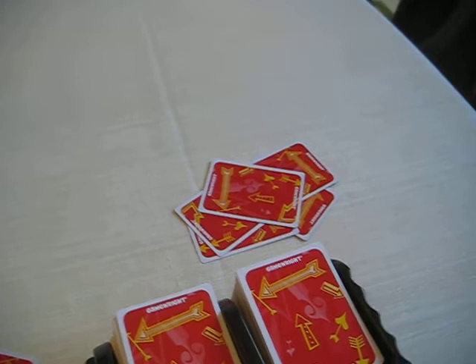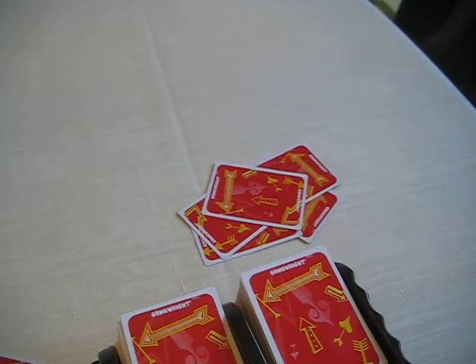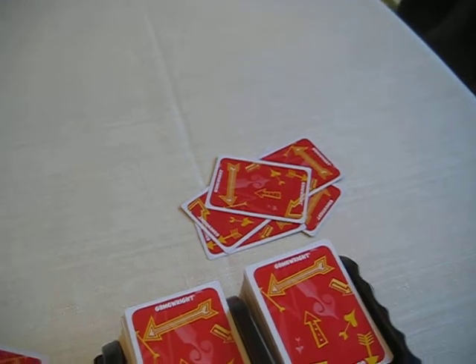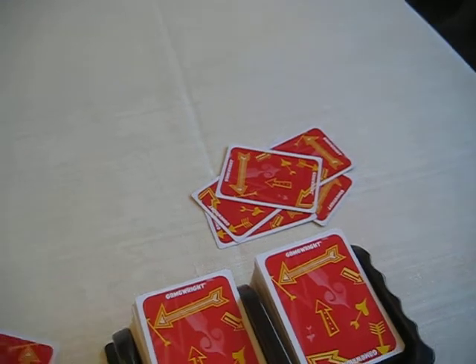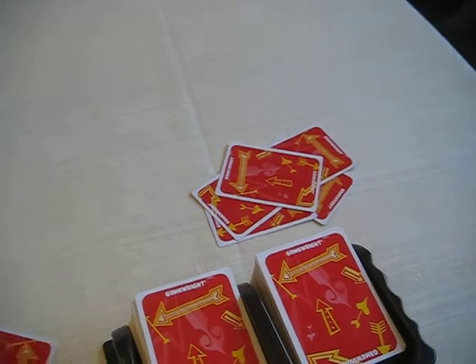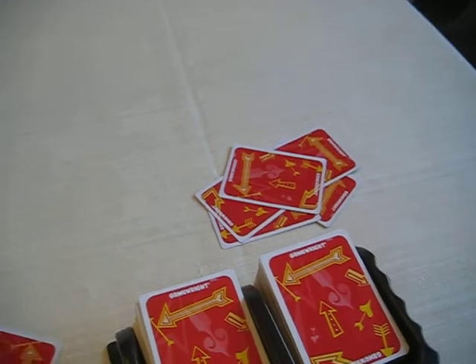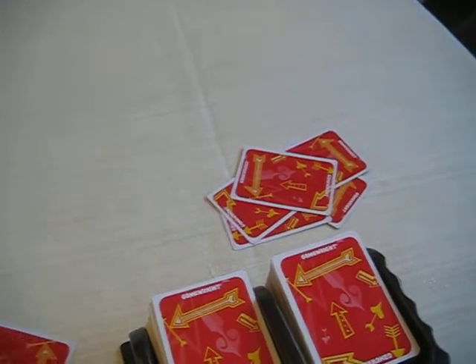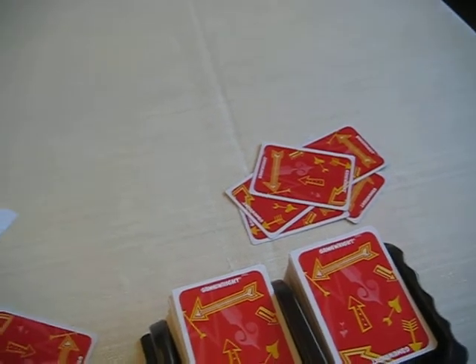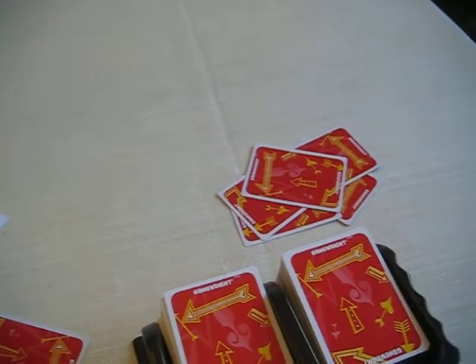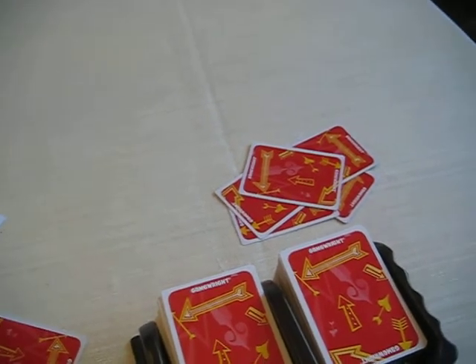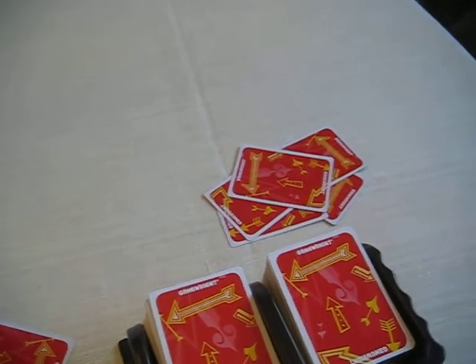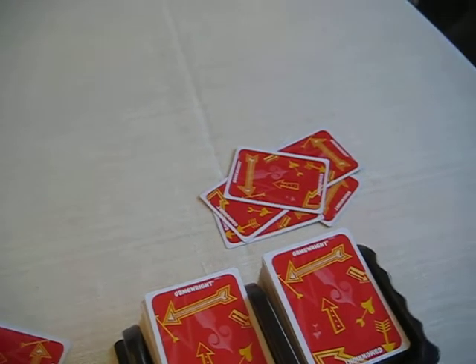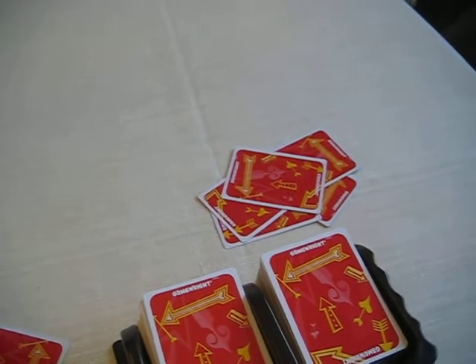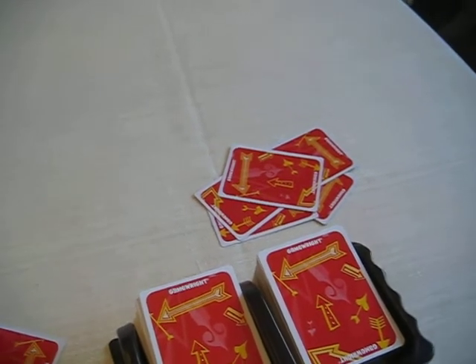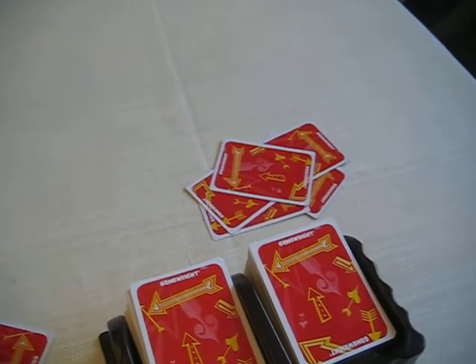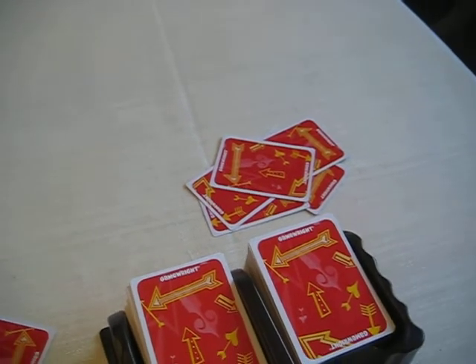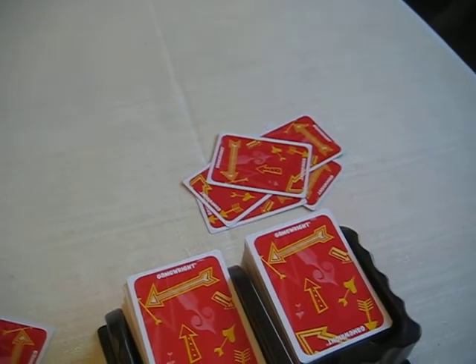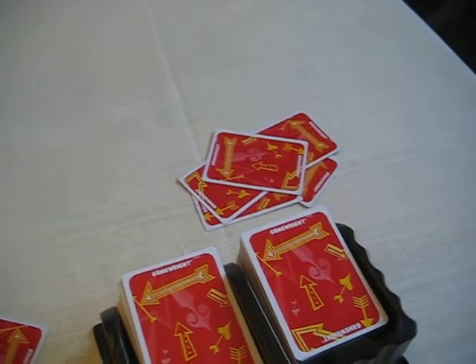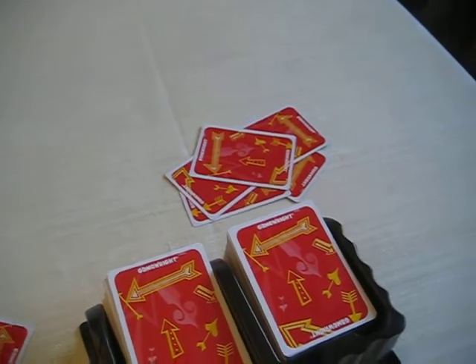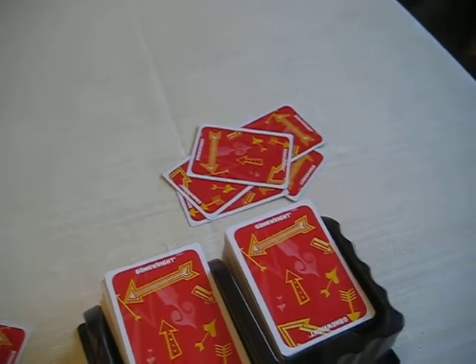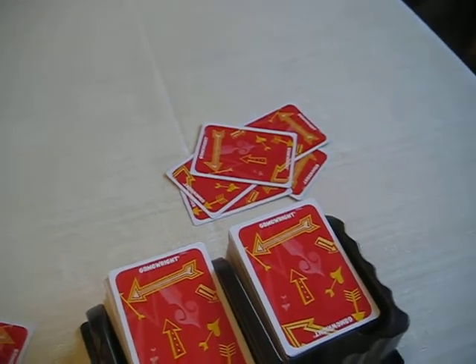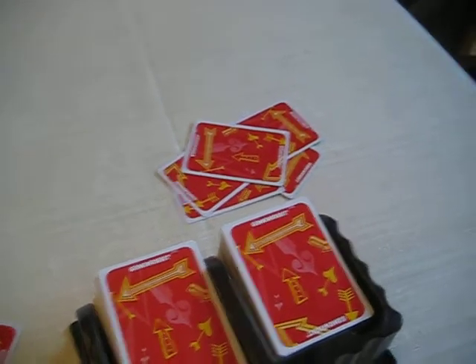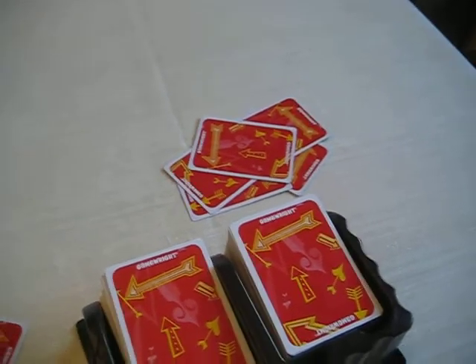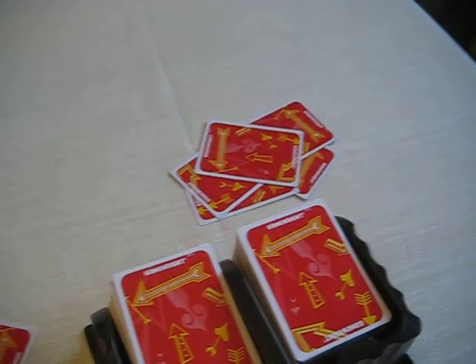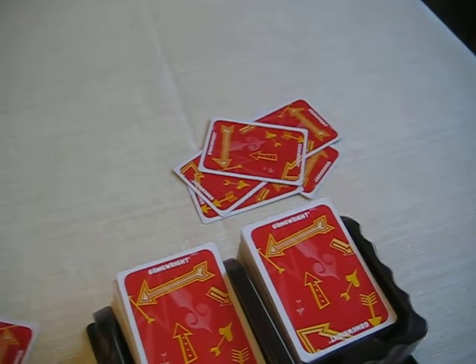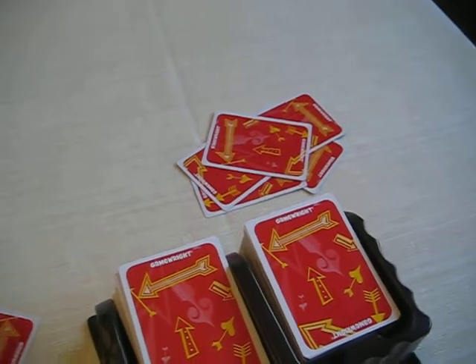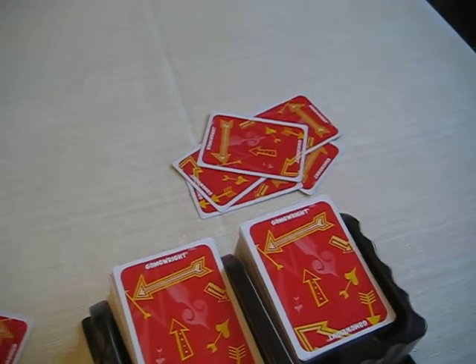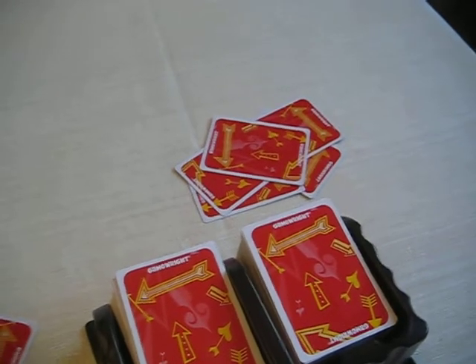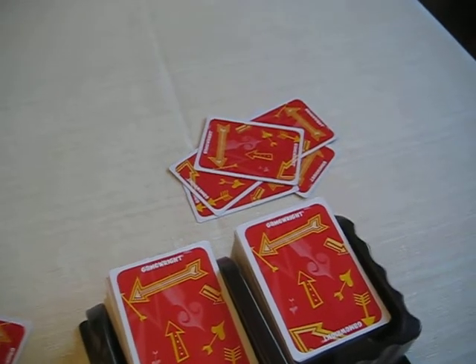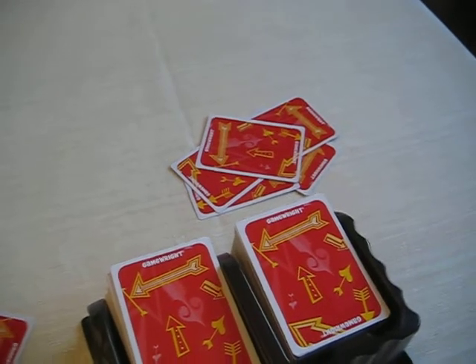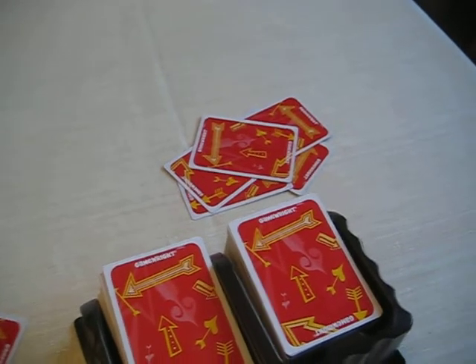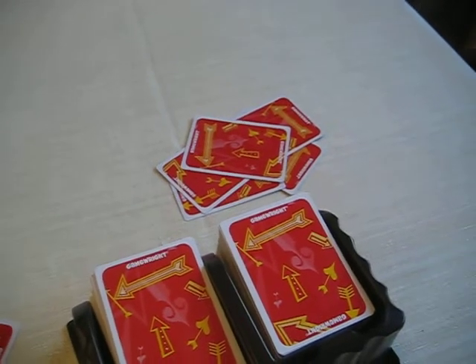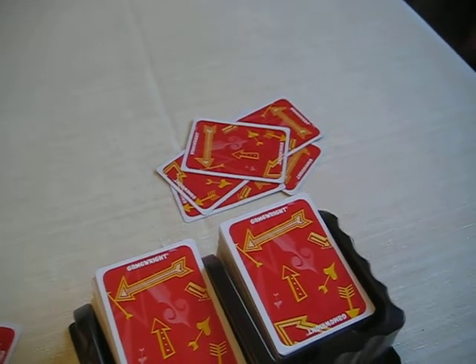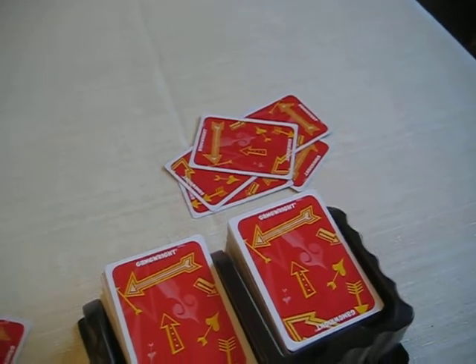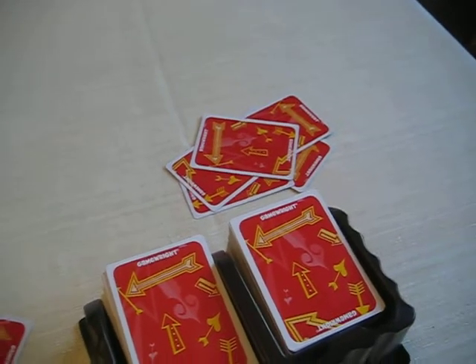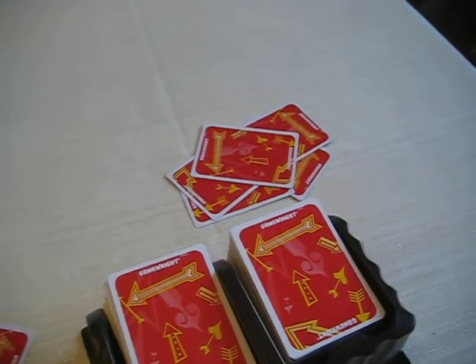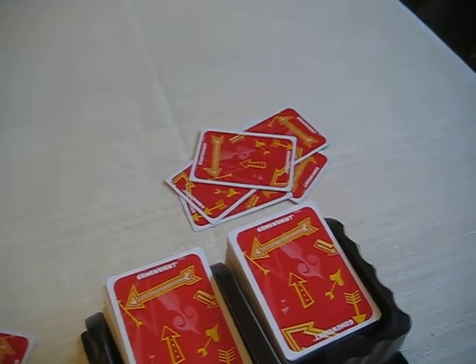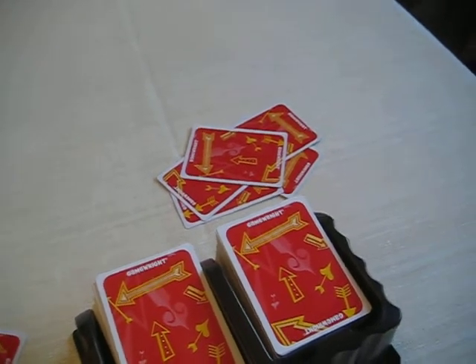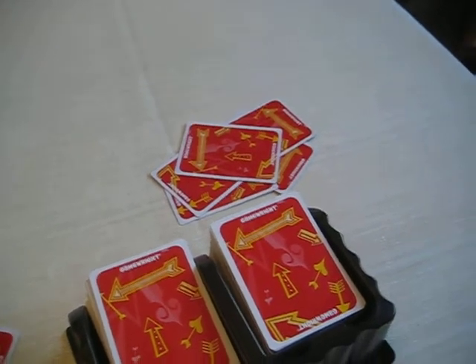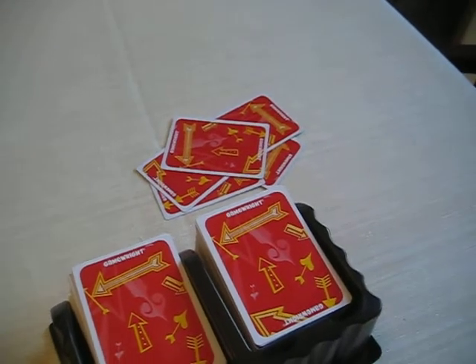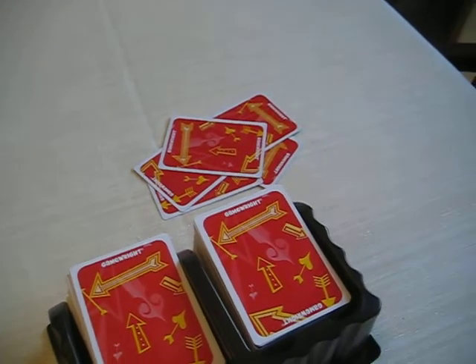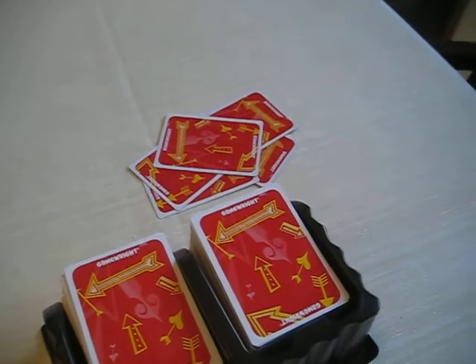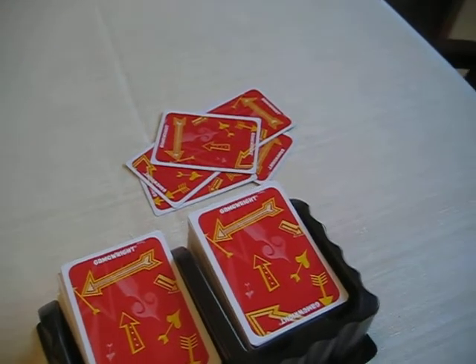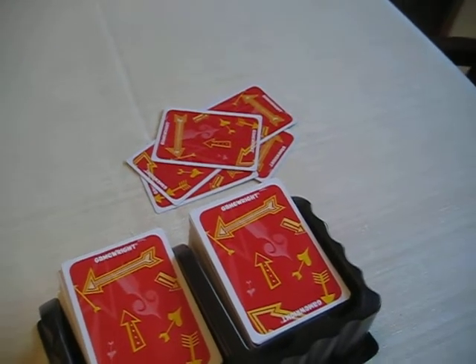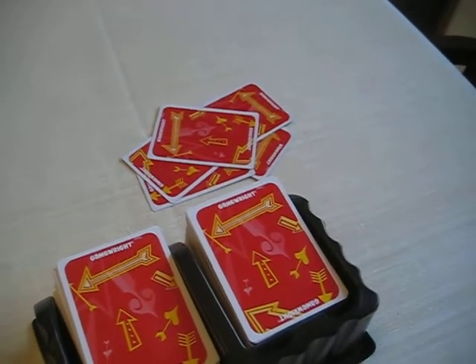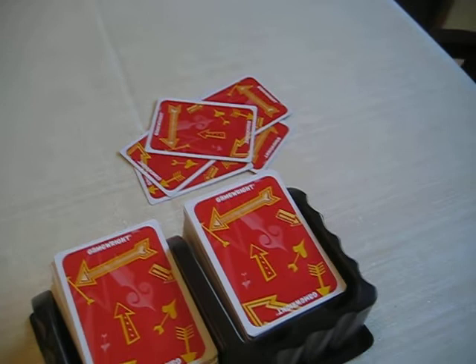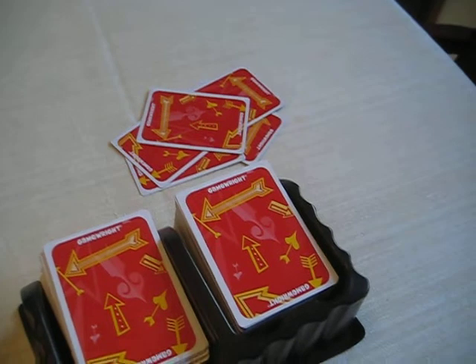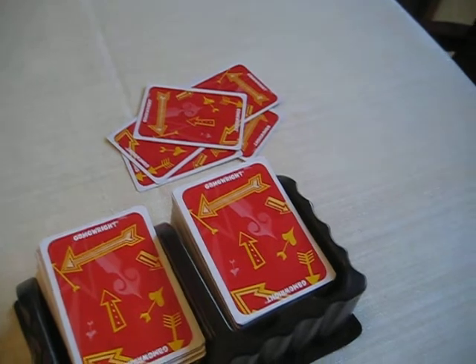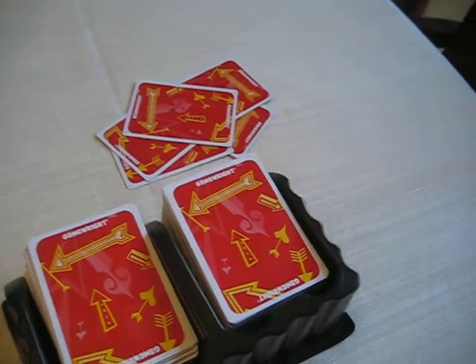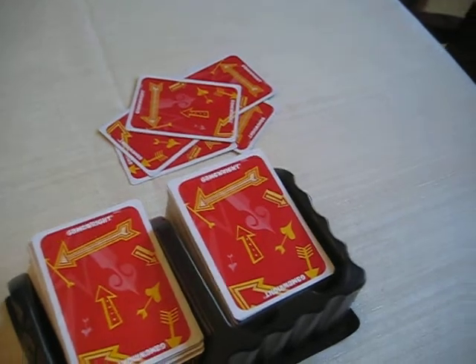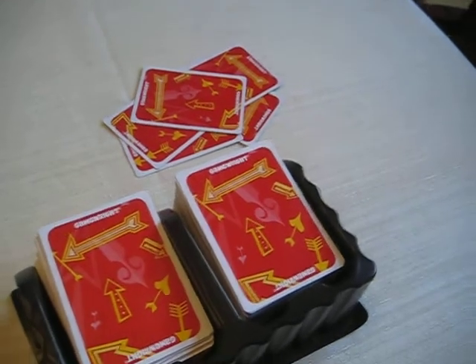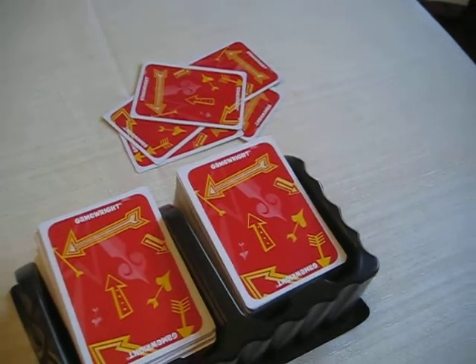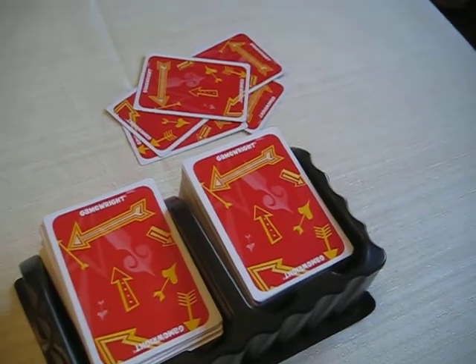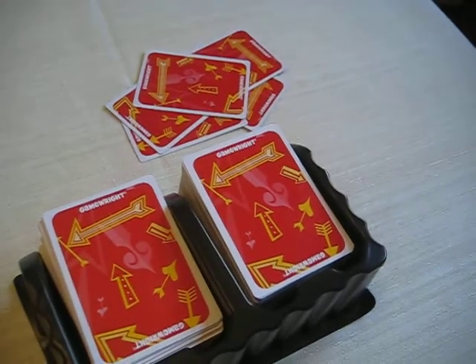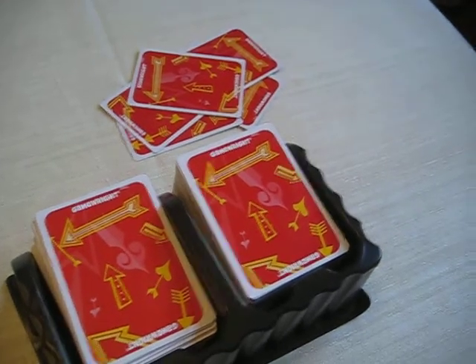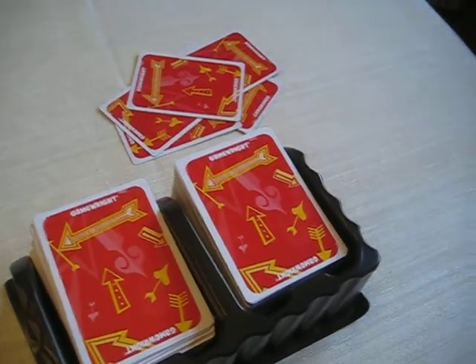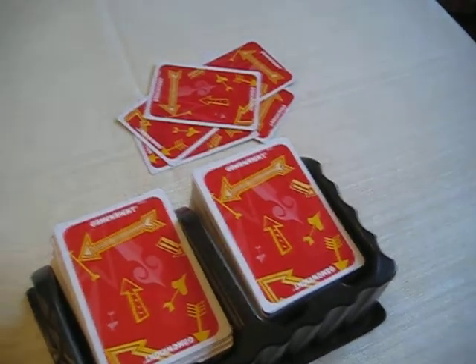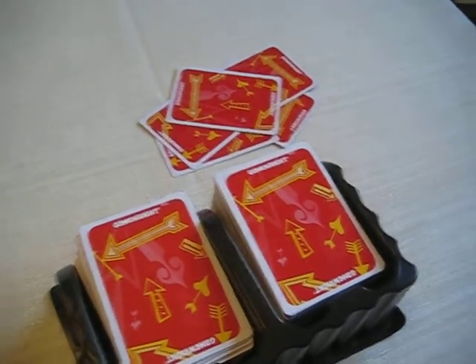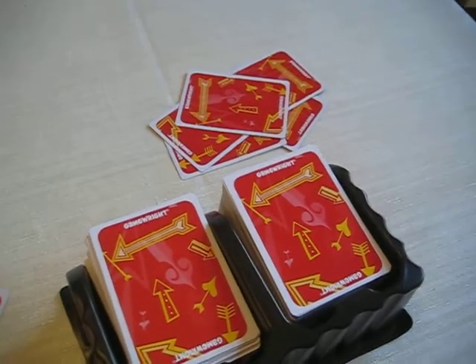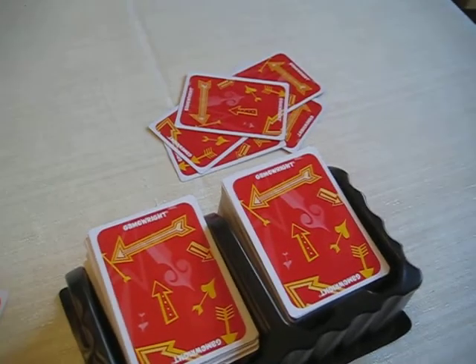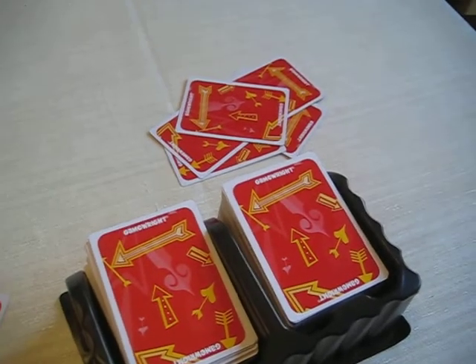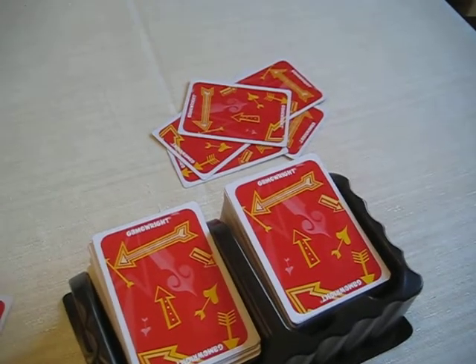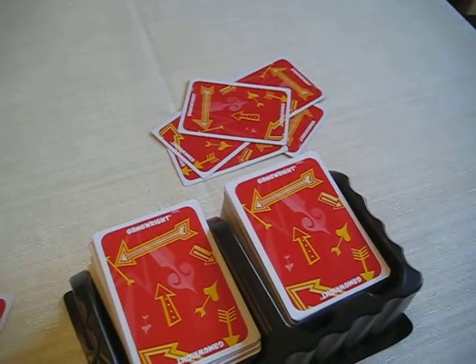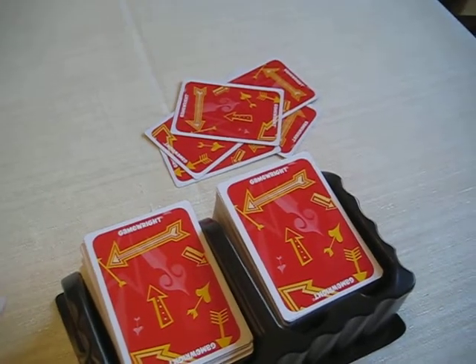For two players you have to win five rows, for four players you have to win four rows, and for five to six players you have to win three rows.